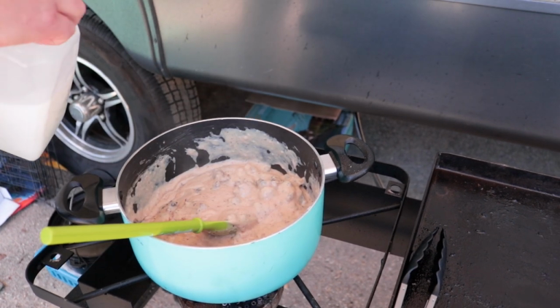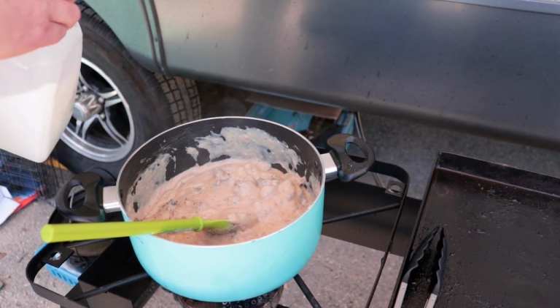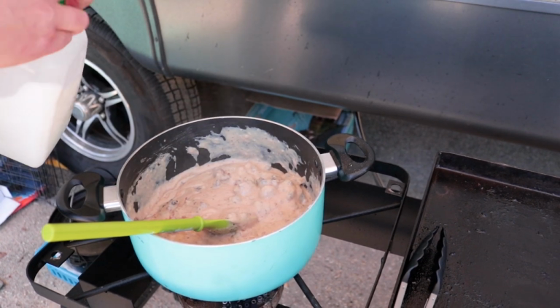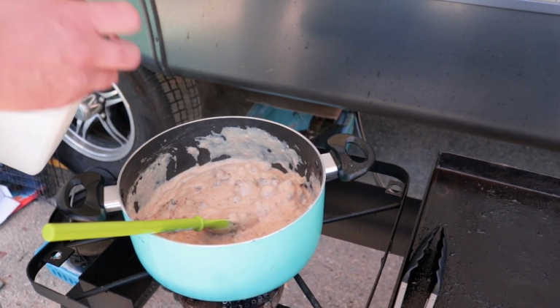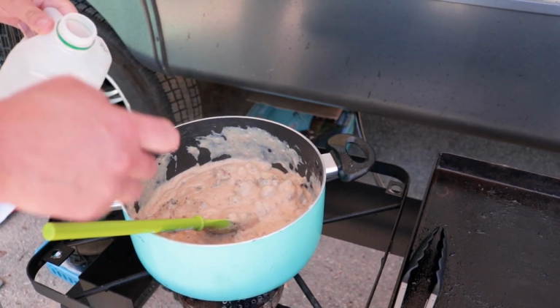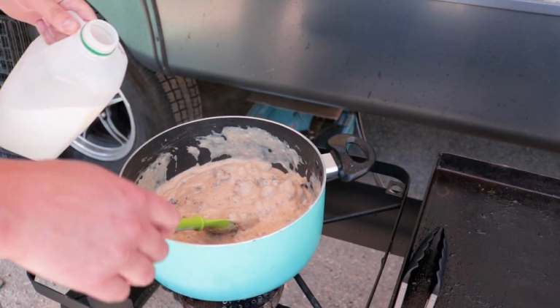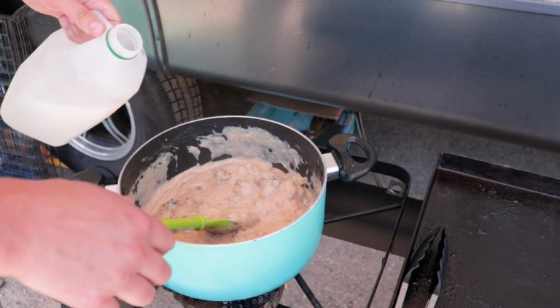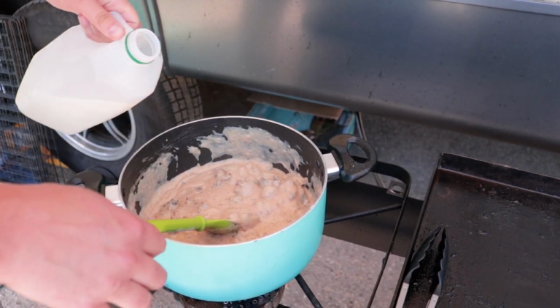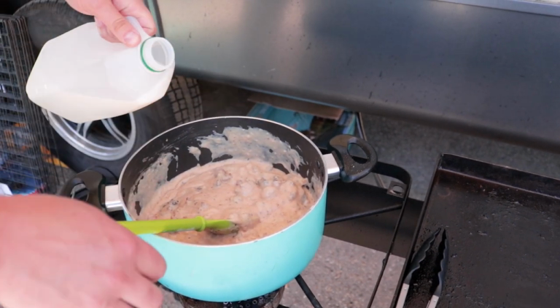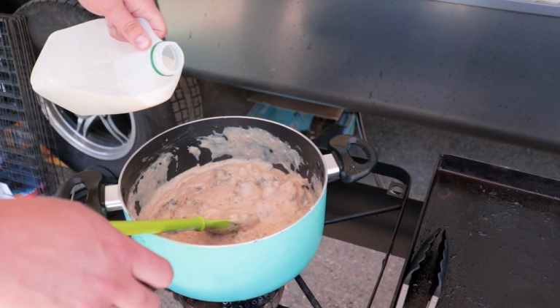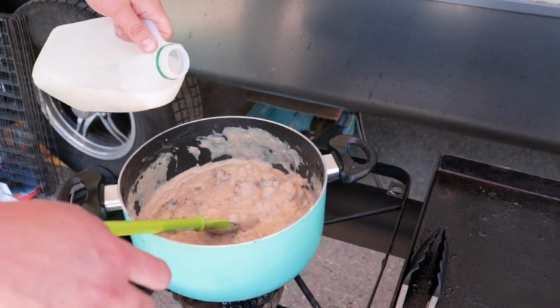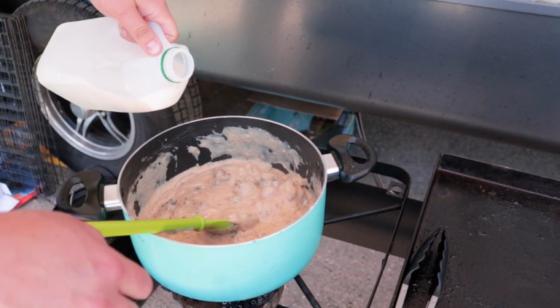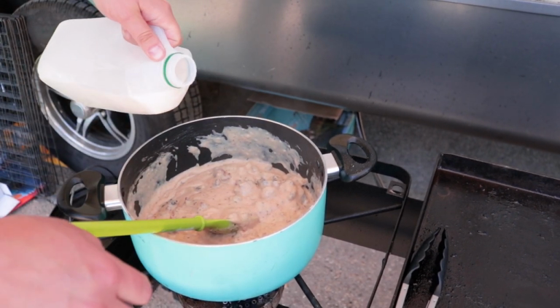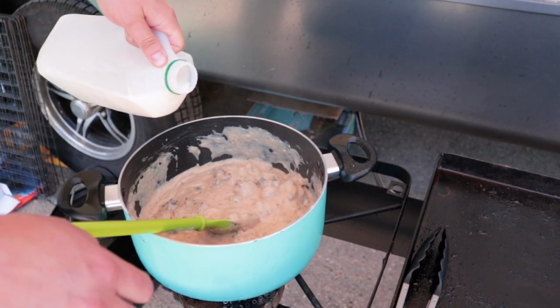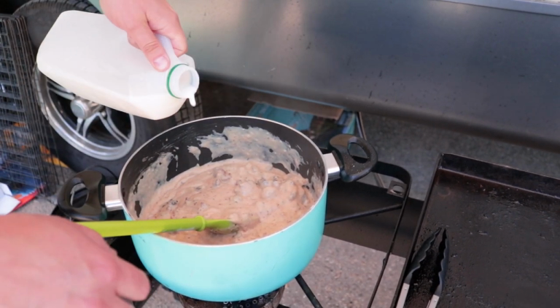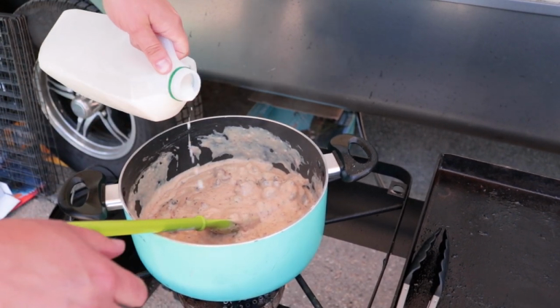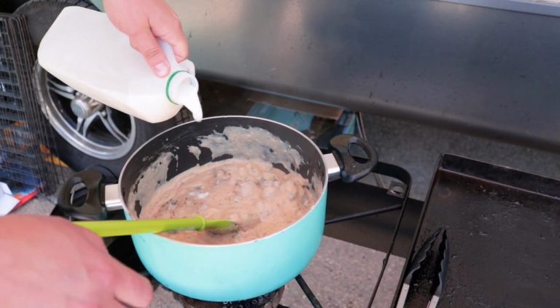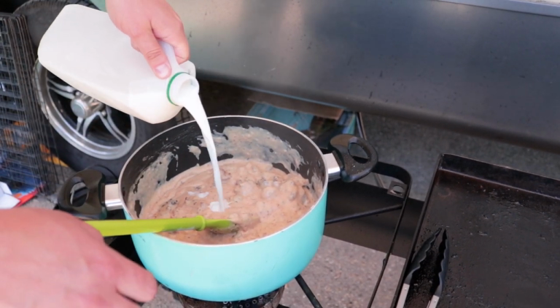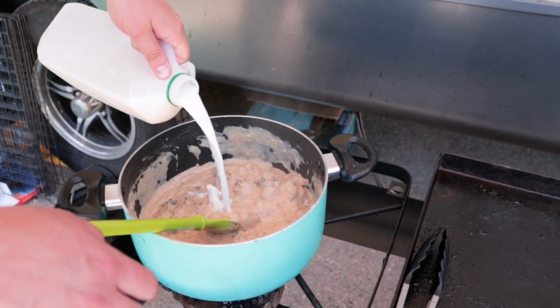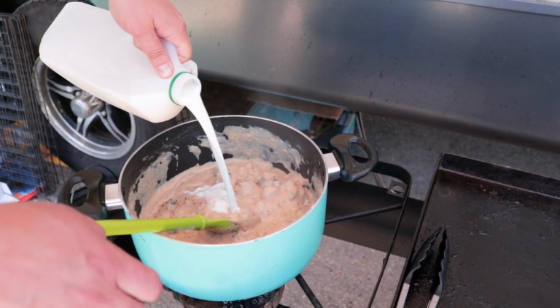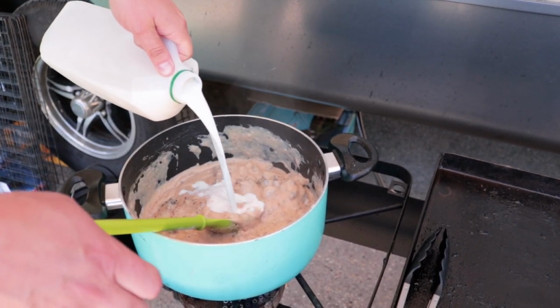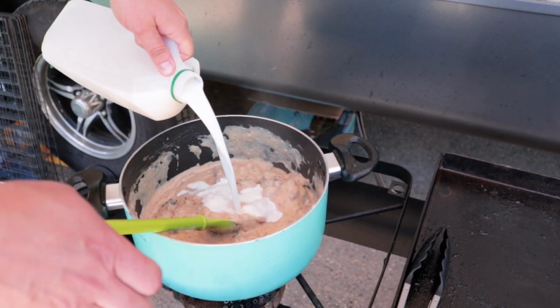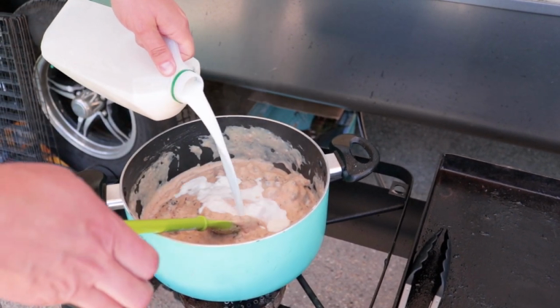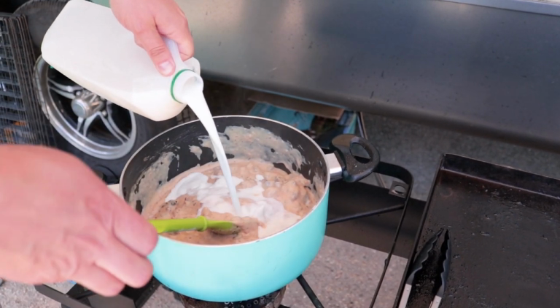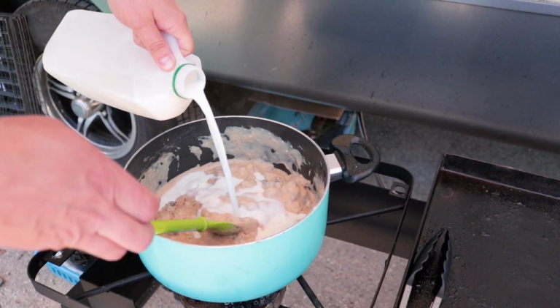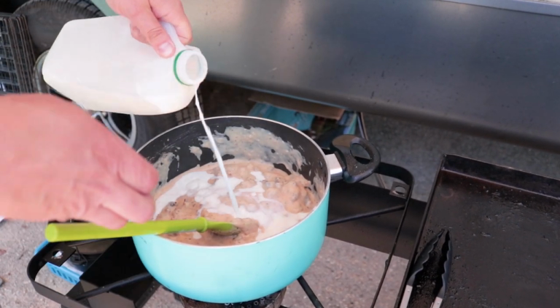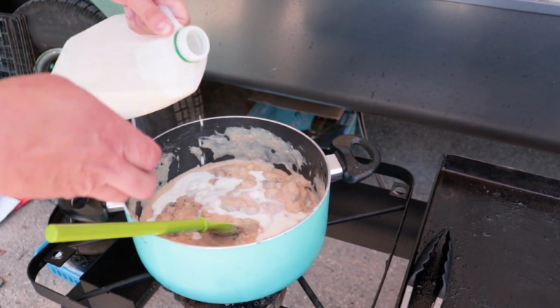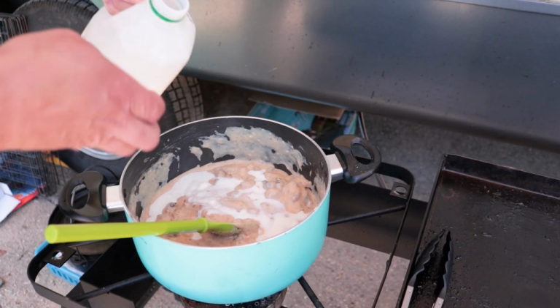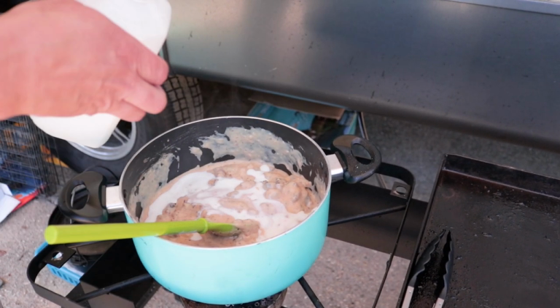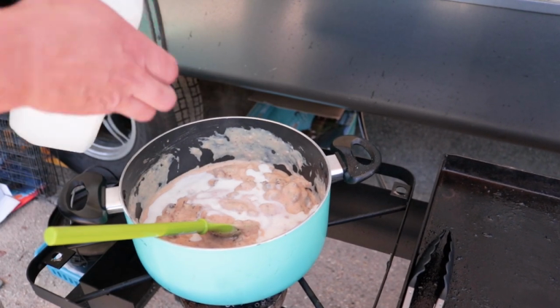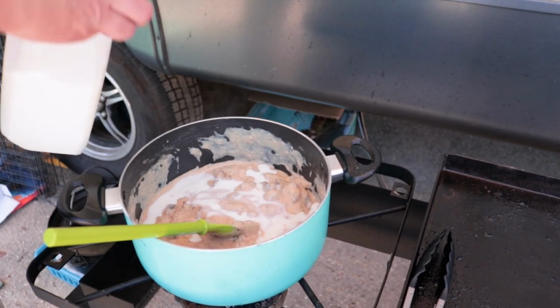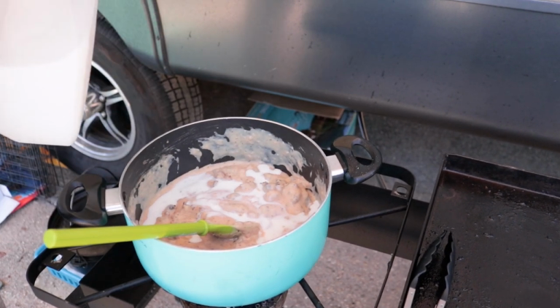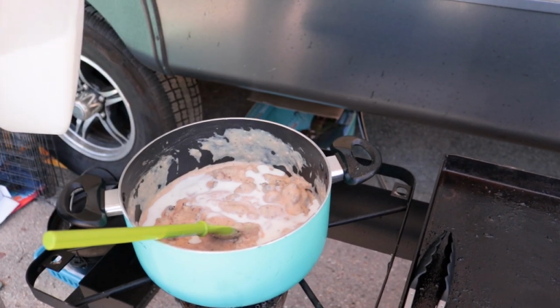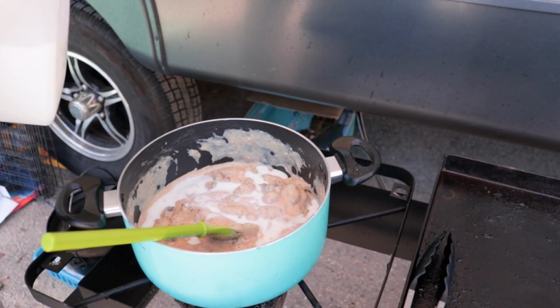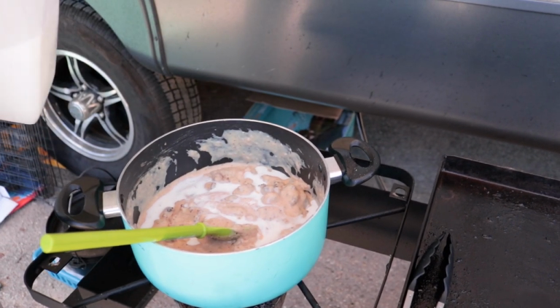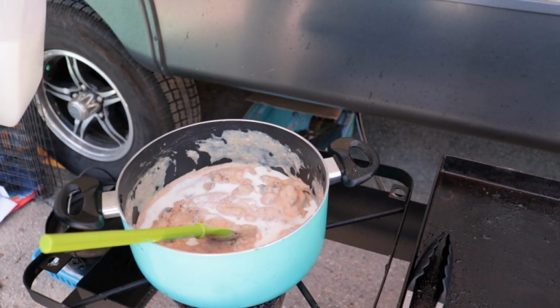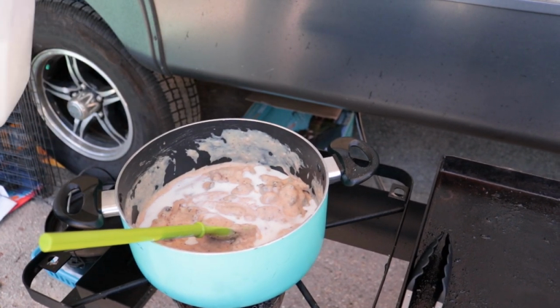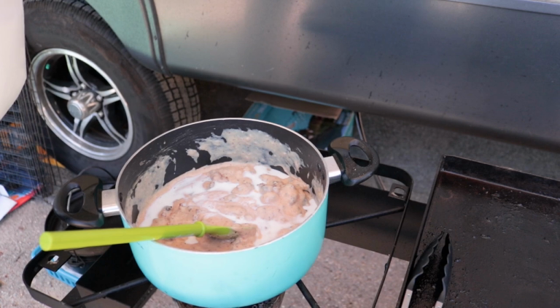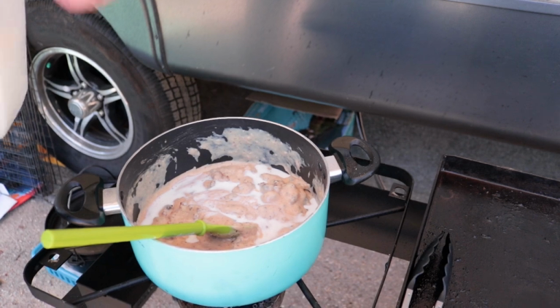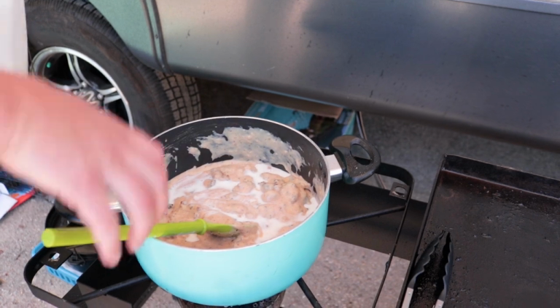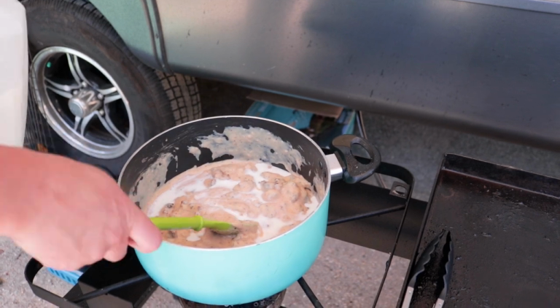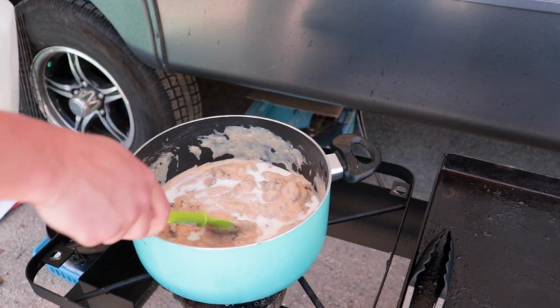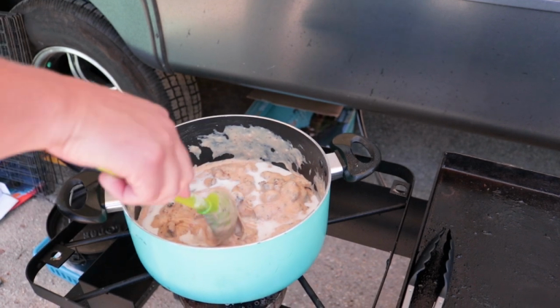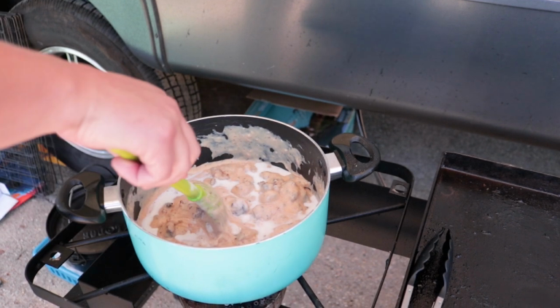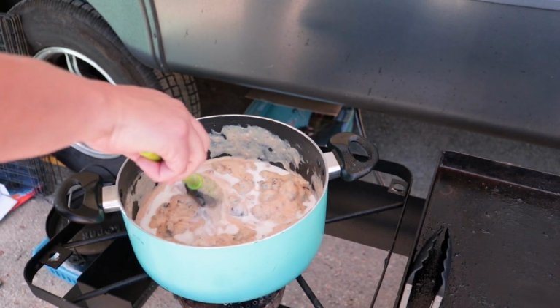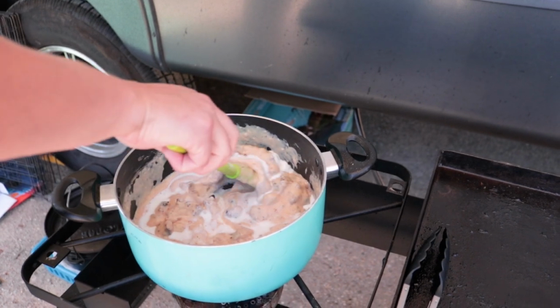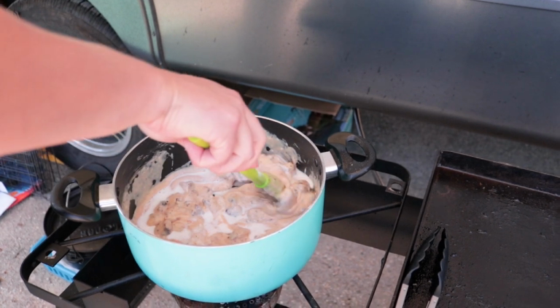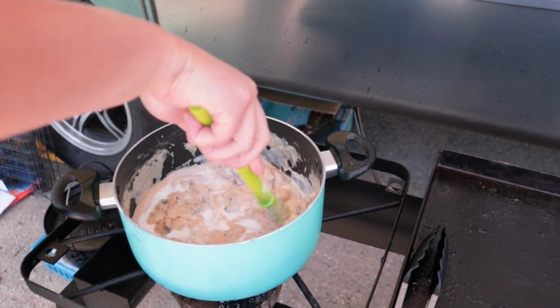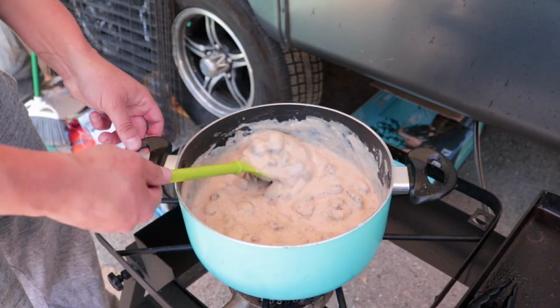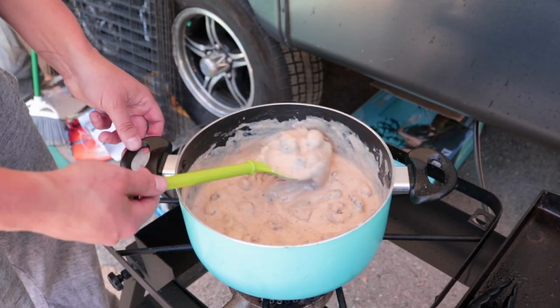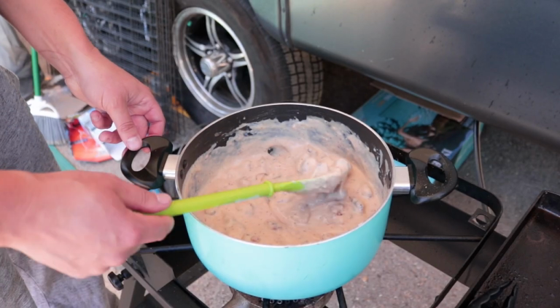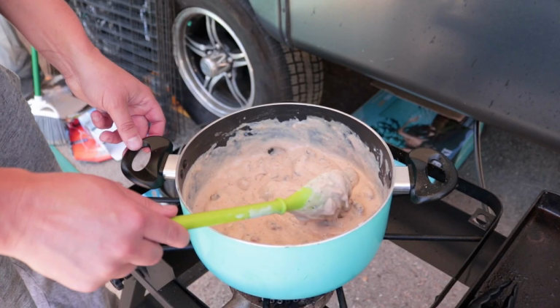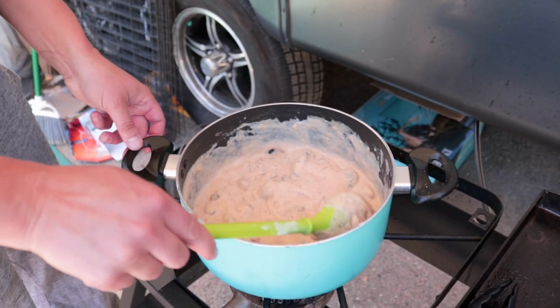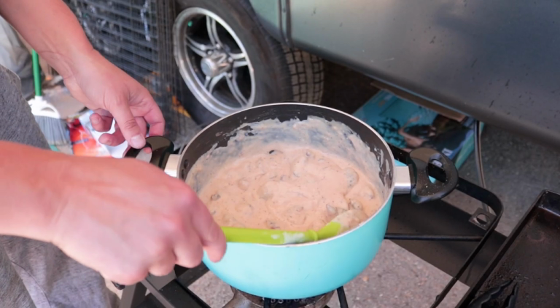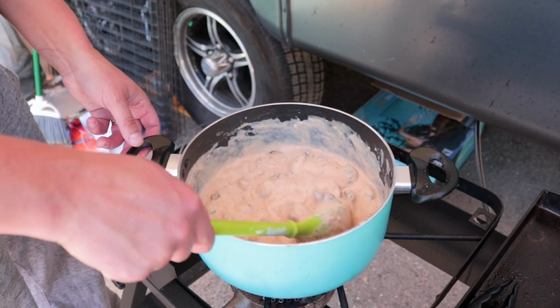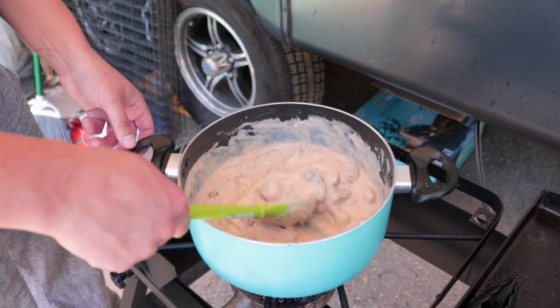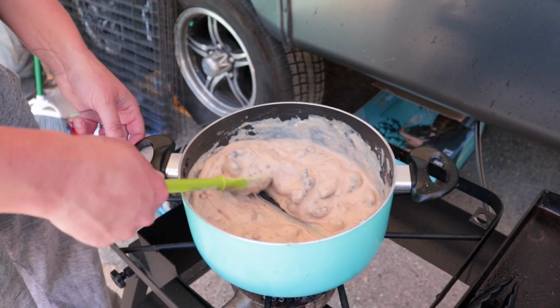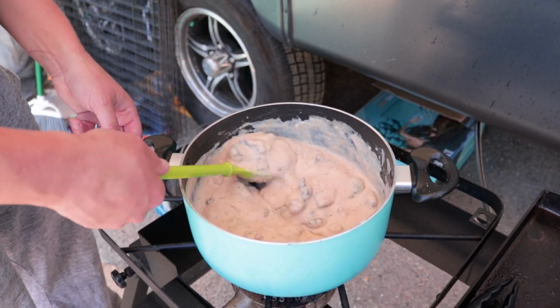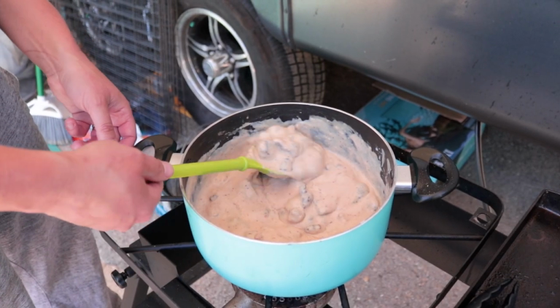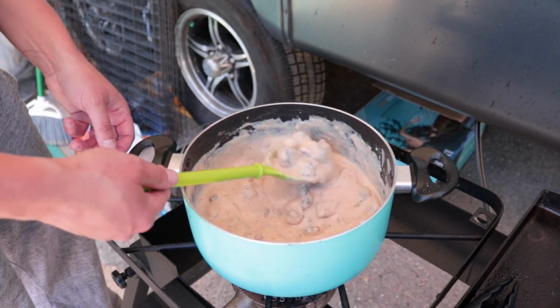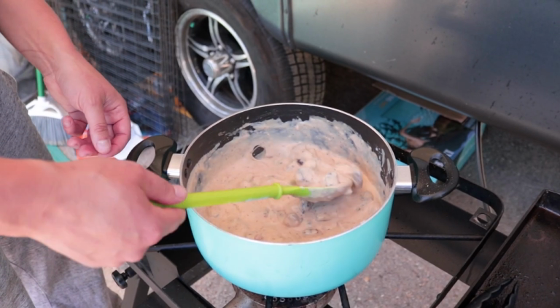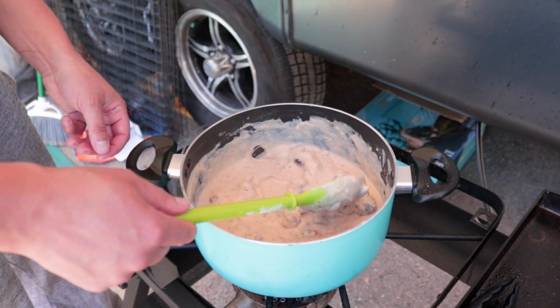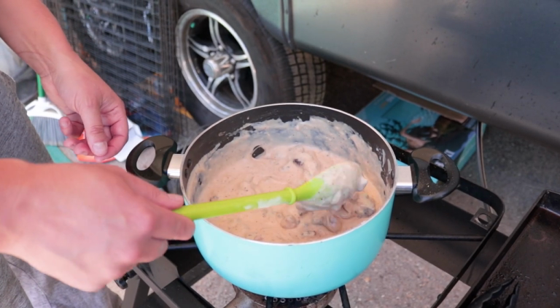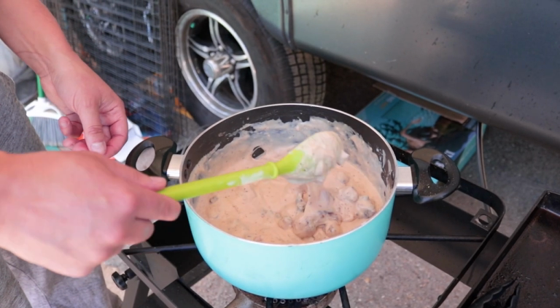Thin this out a tiny little bit because it'll thicken as it cools down. There we go — that's gravy.